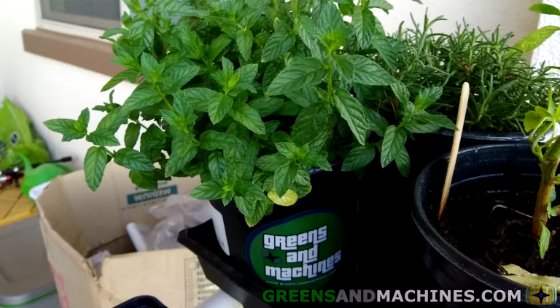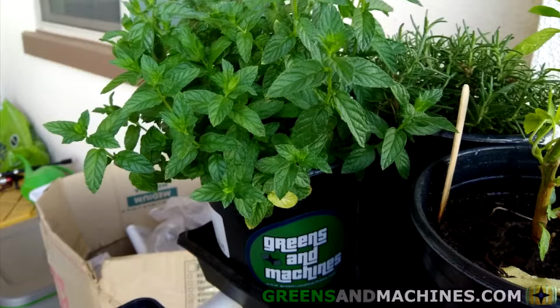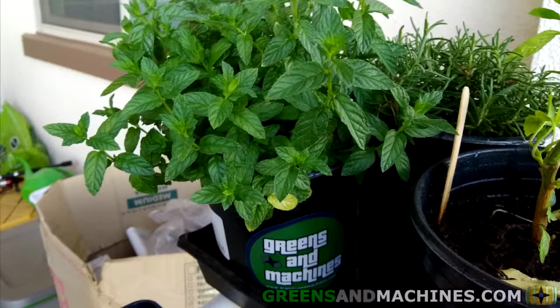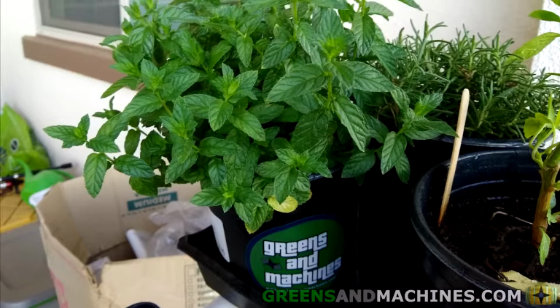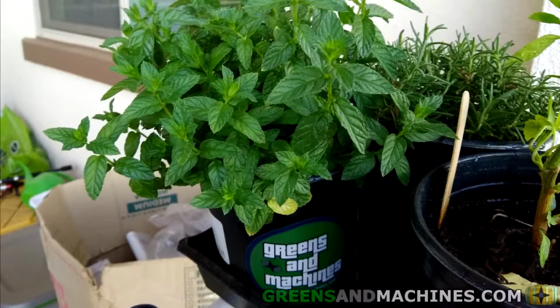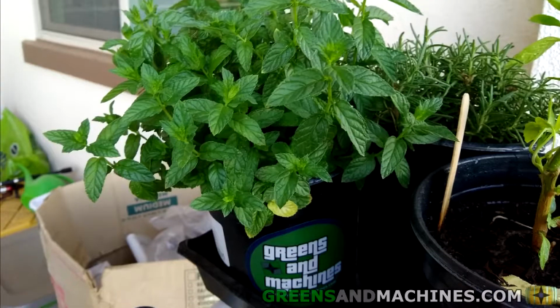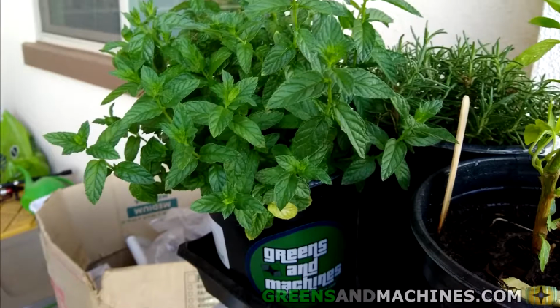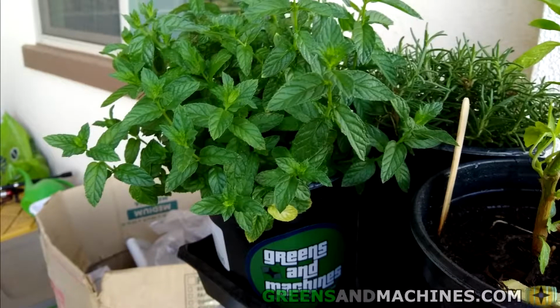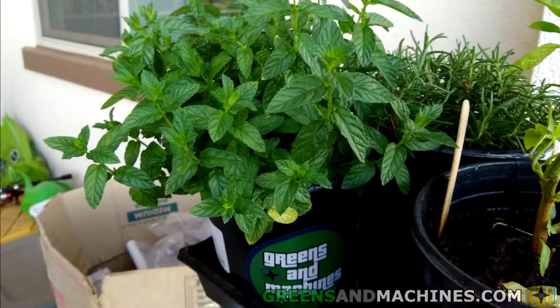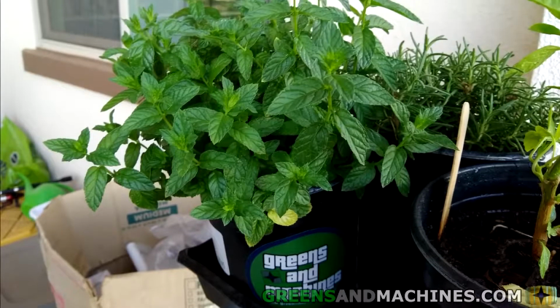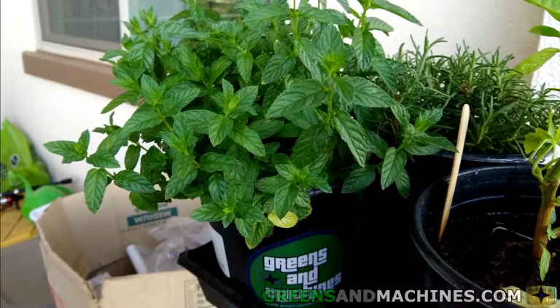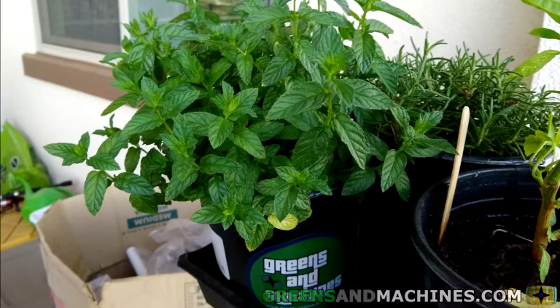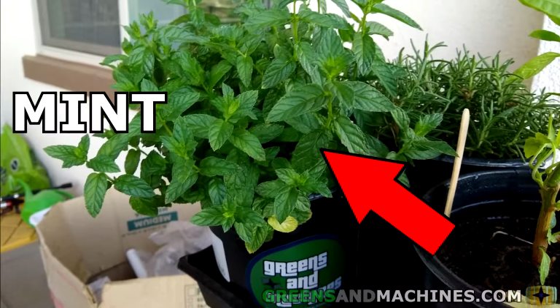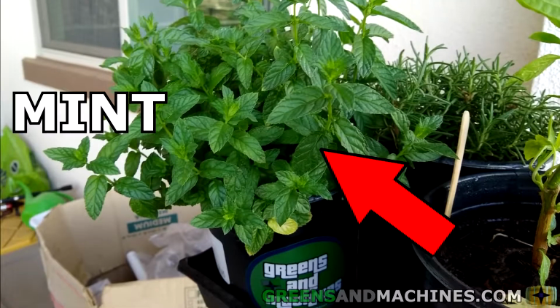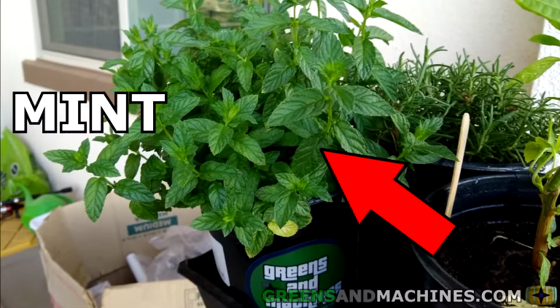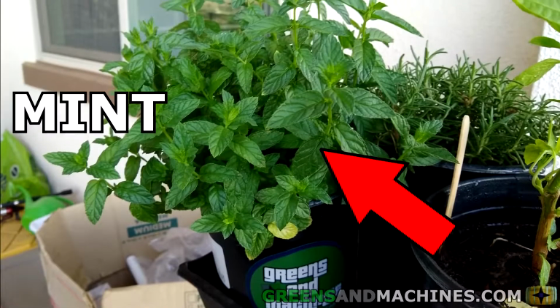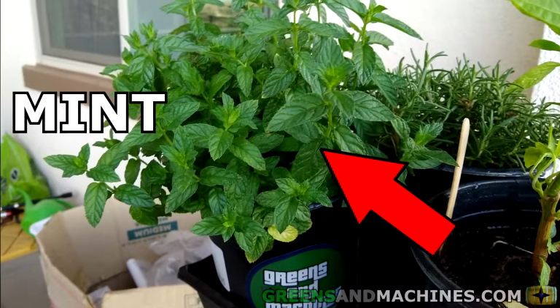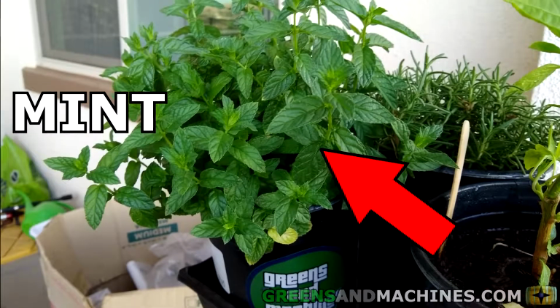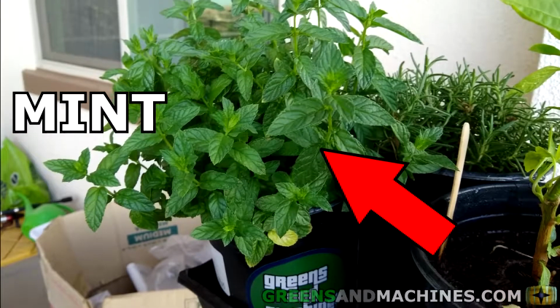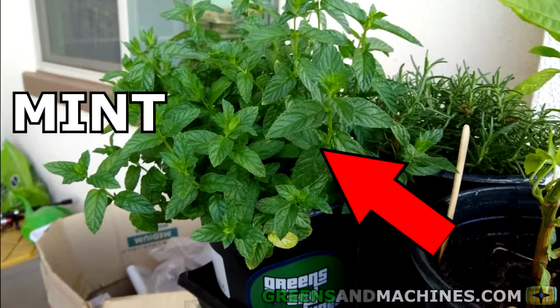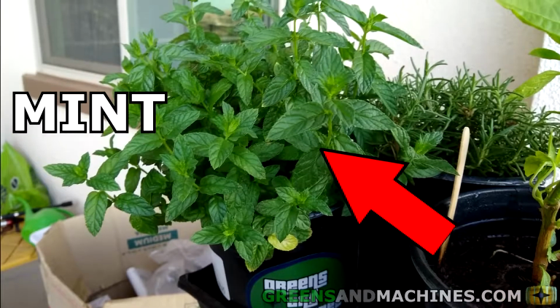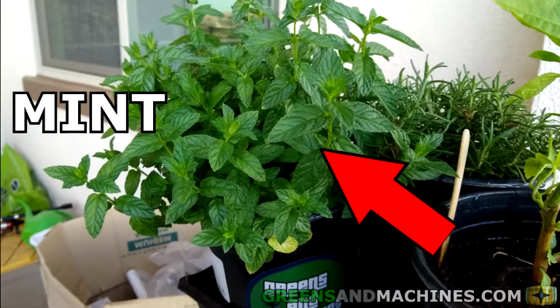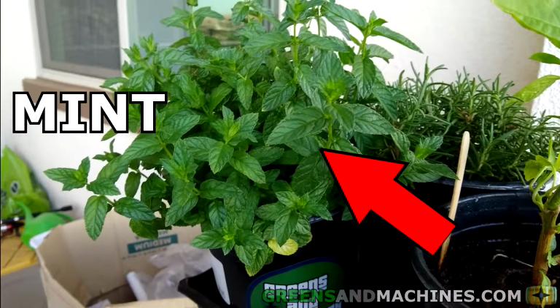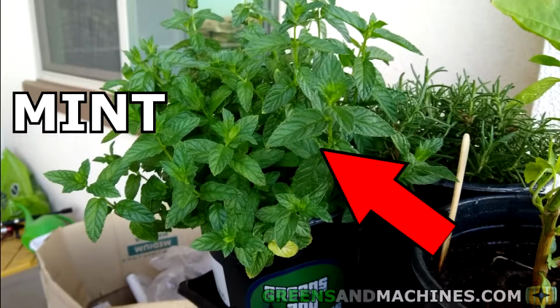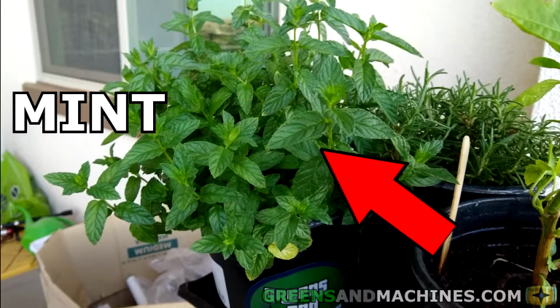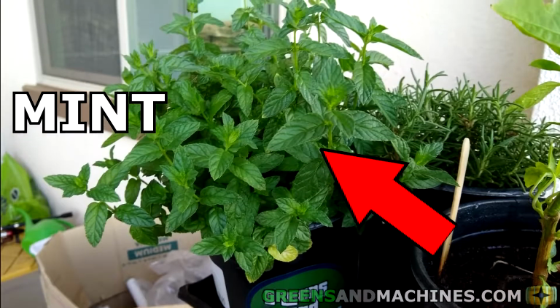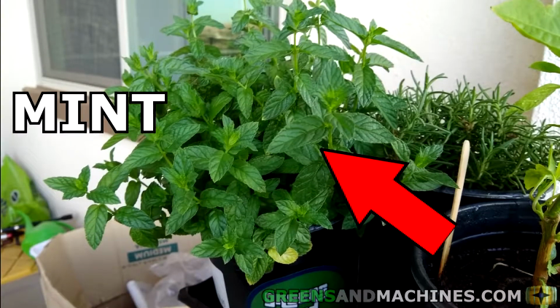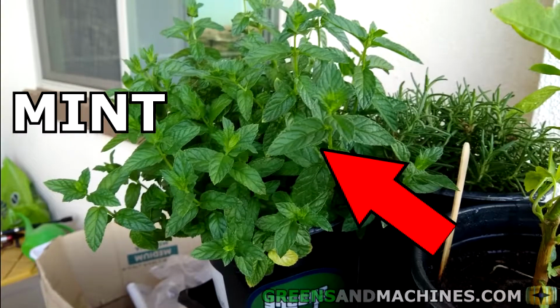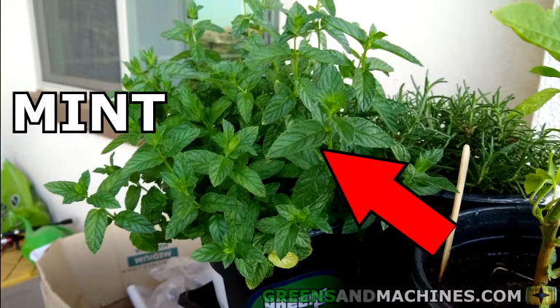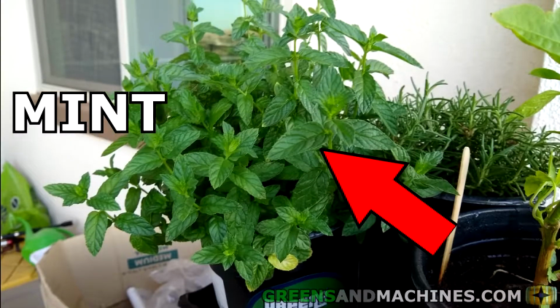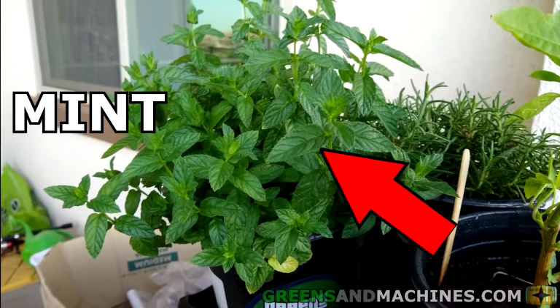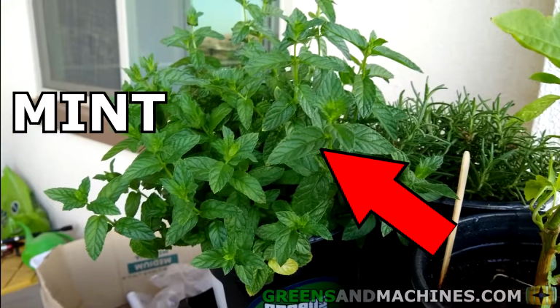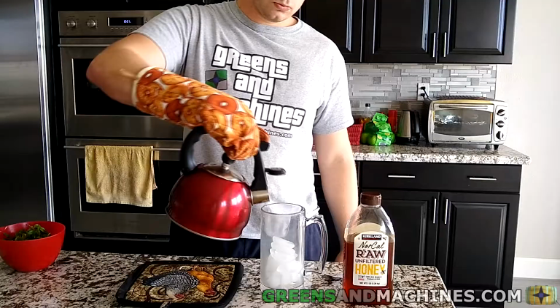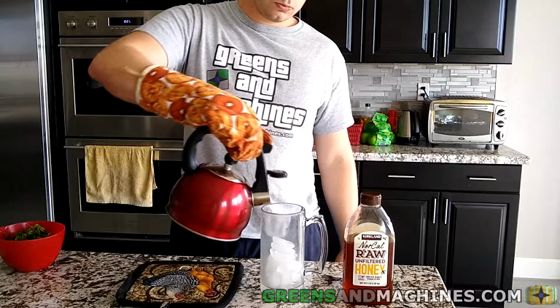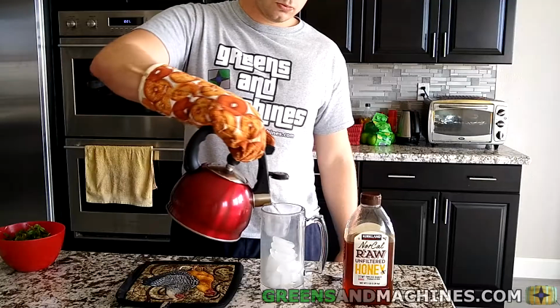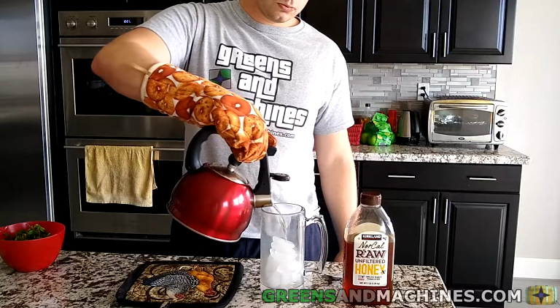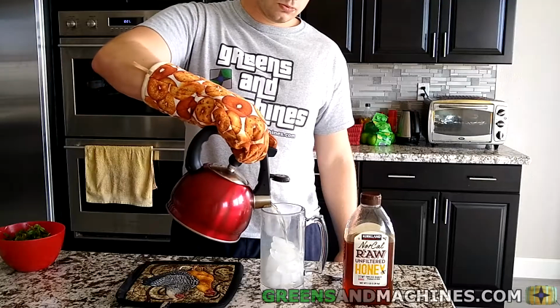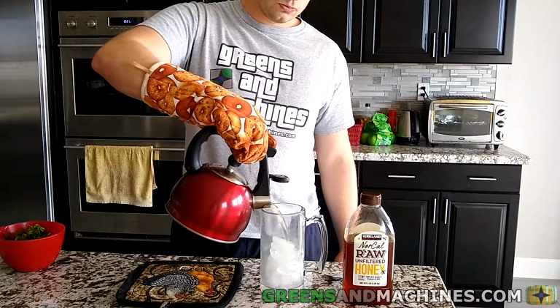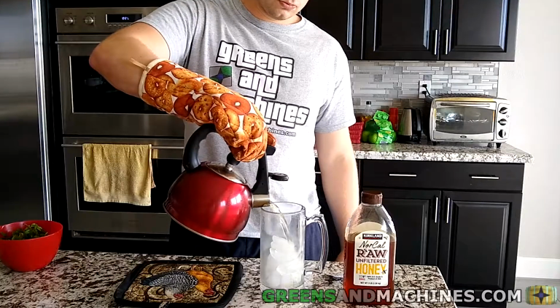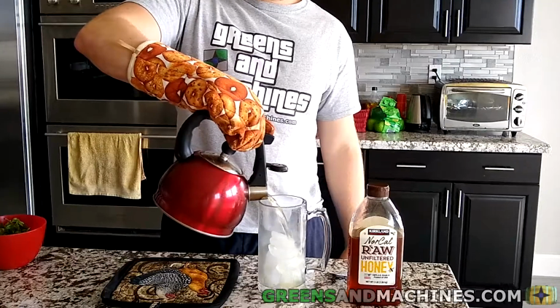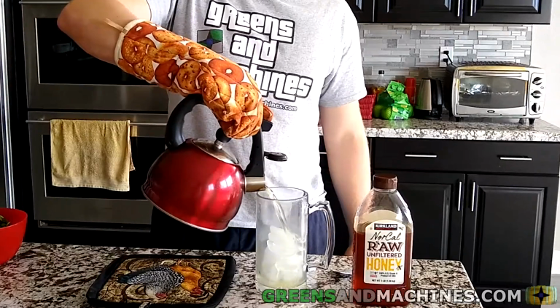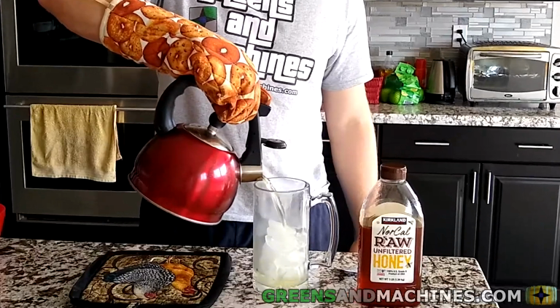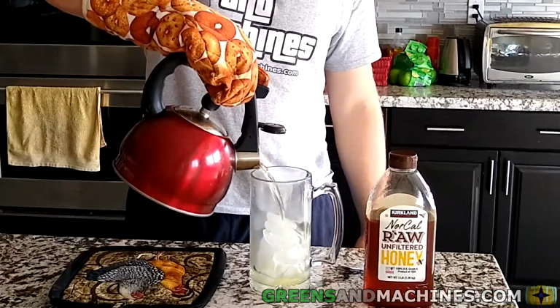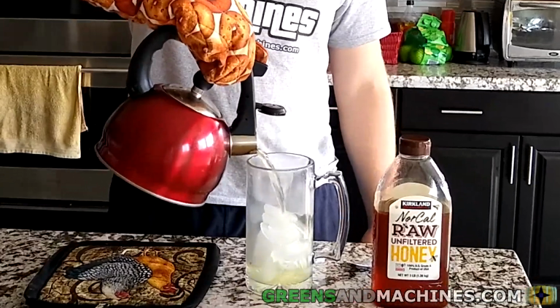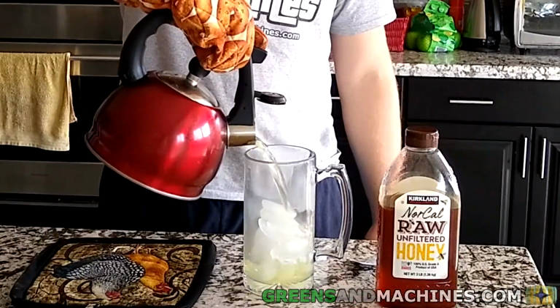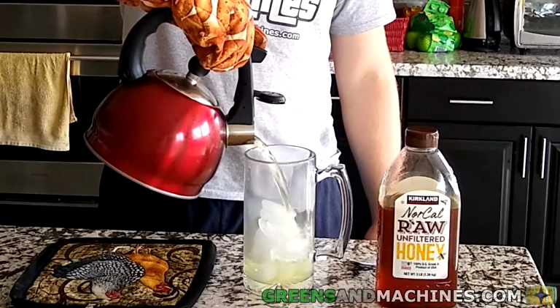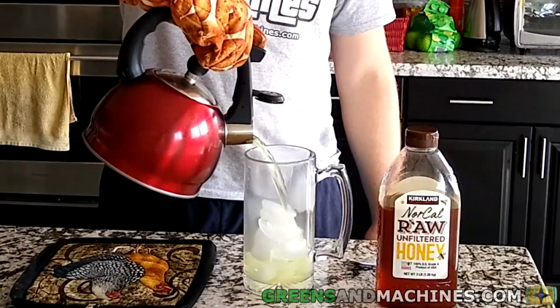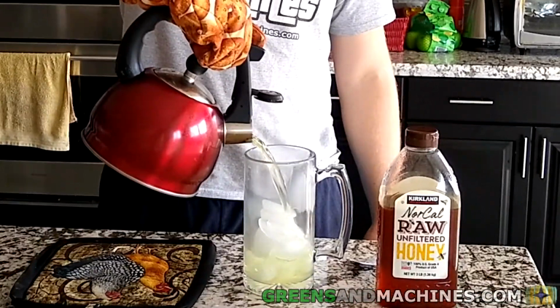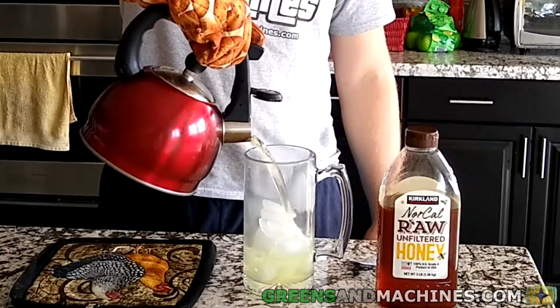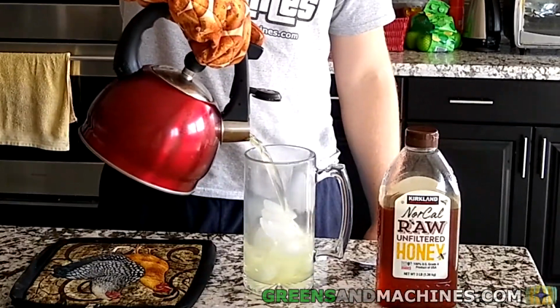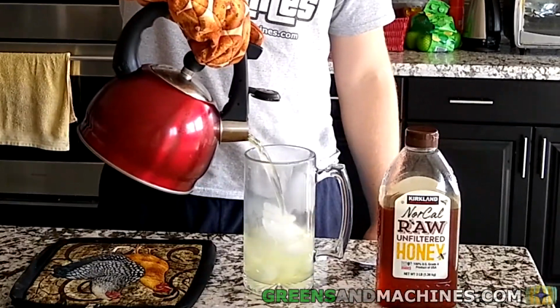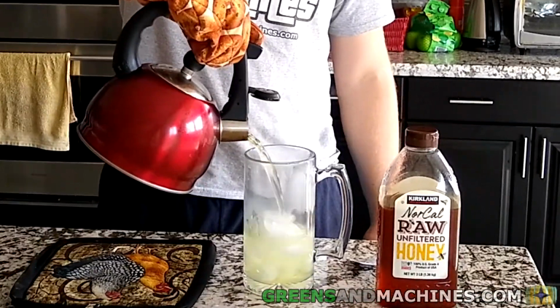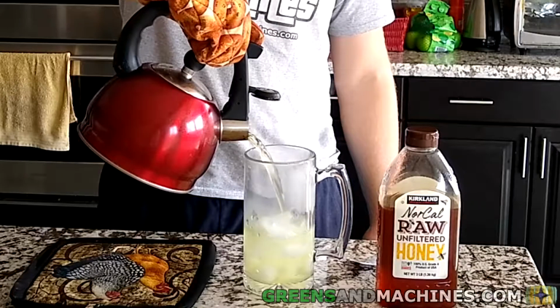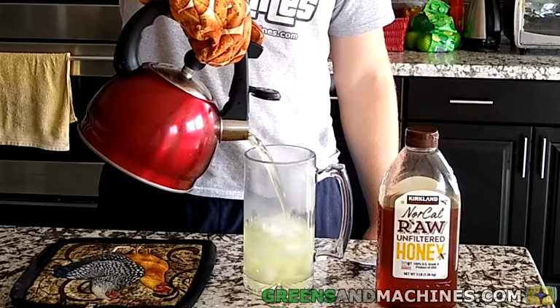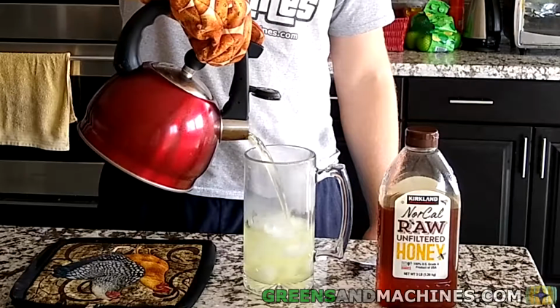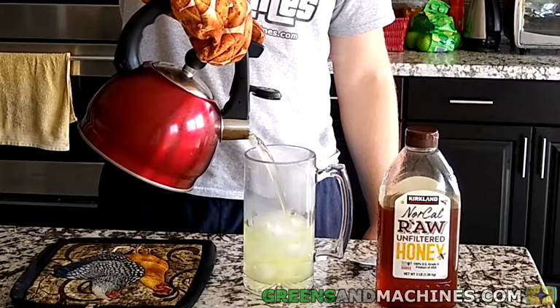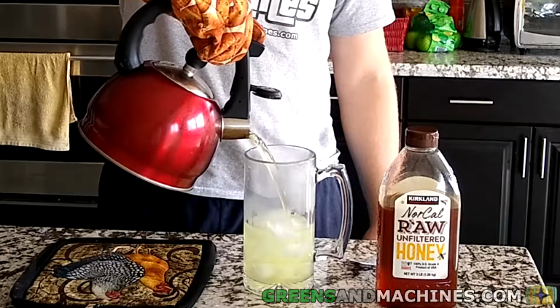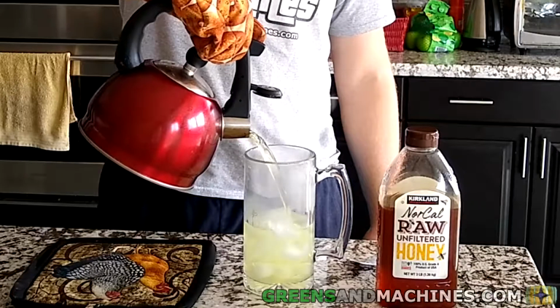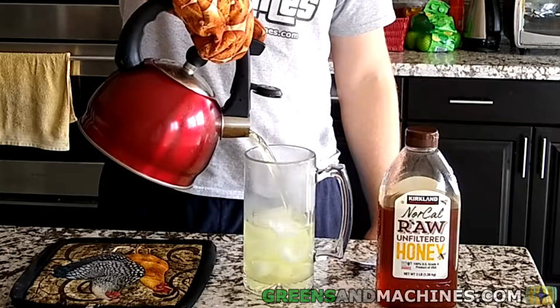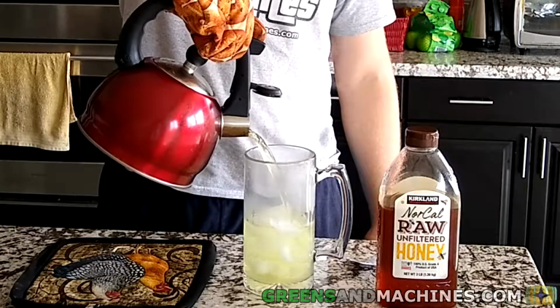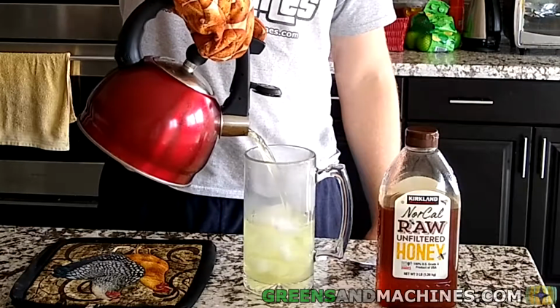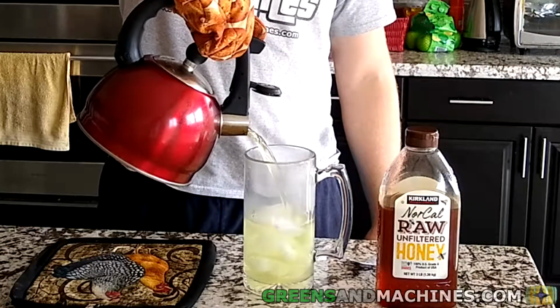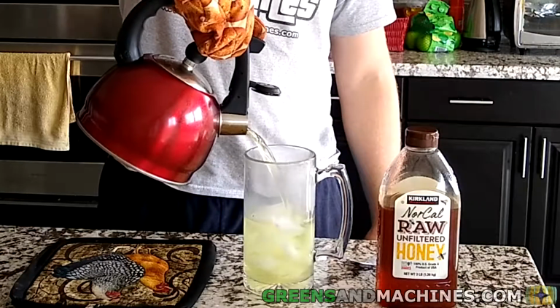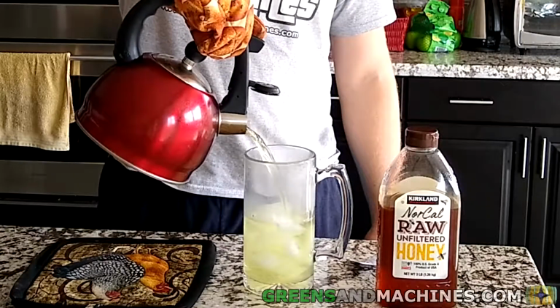So now that you've started growing mint, what can you make with it? Here's a recipe for some mint tea.